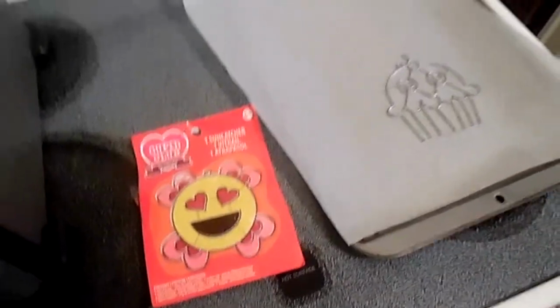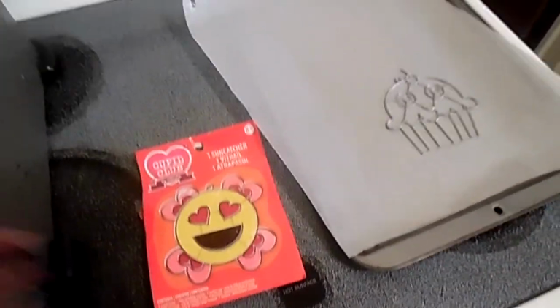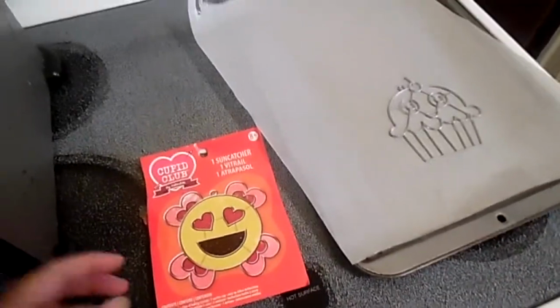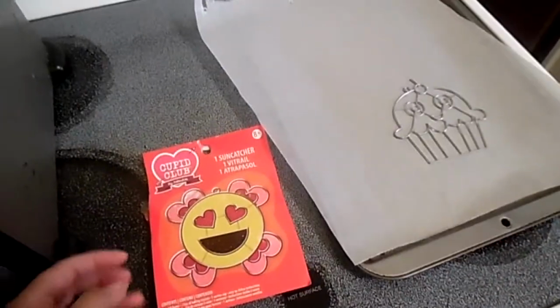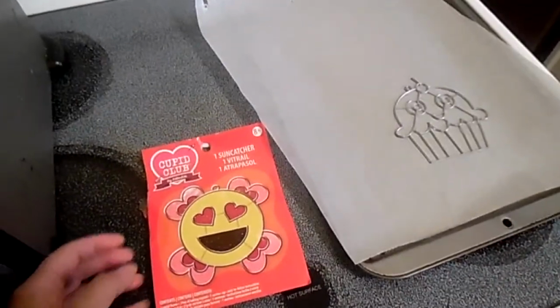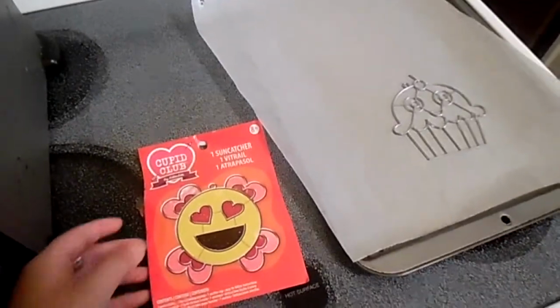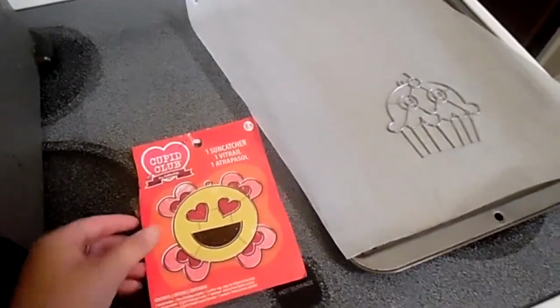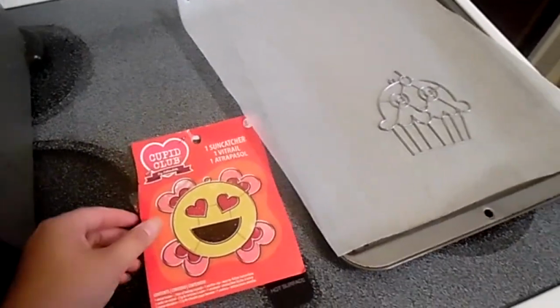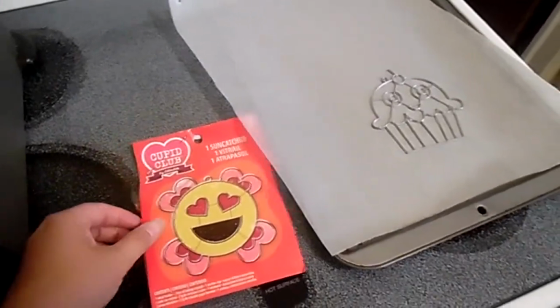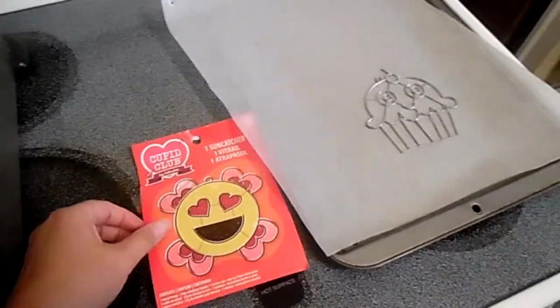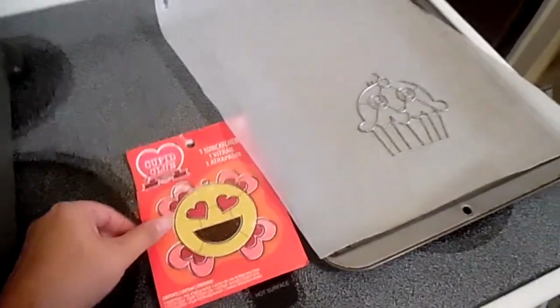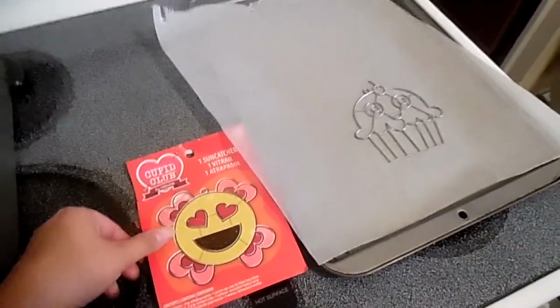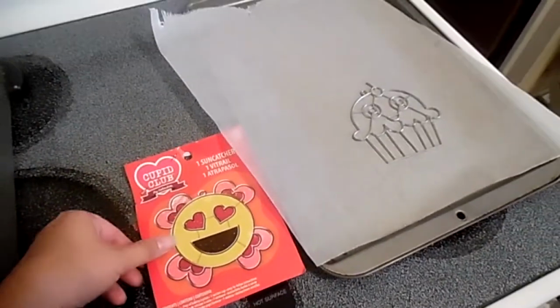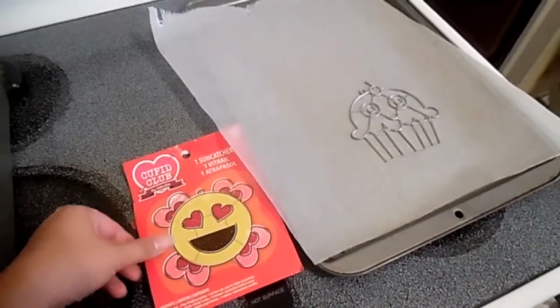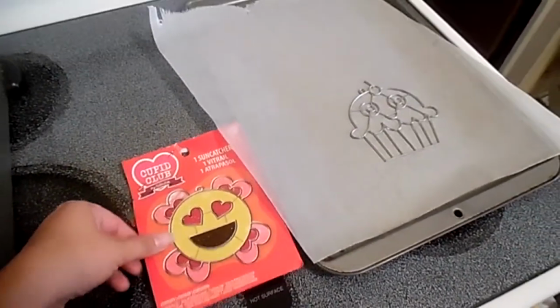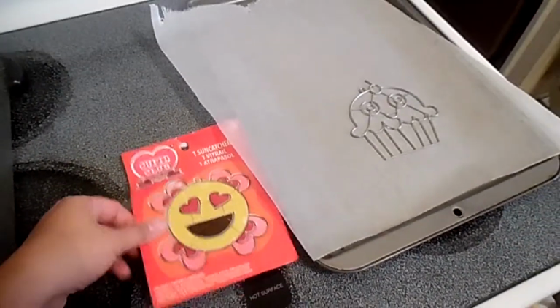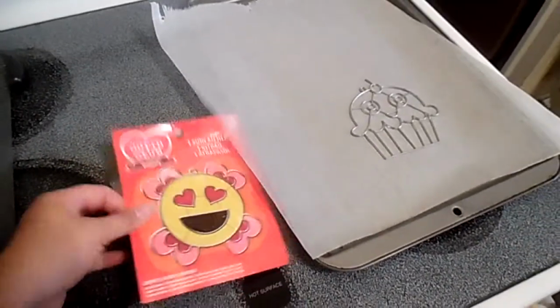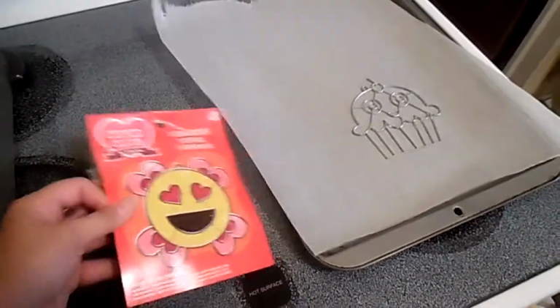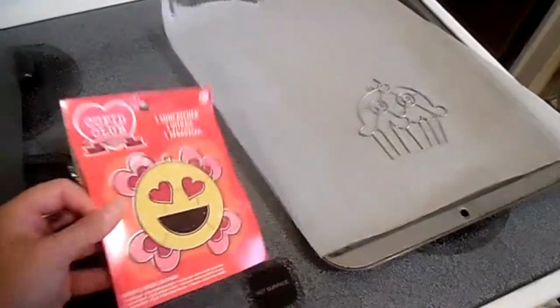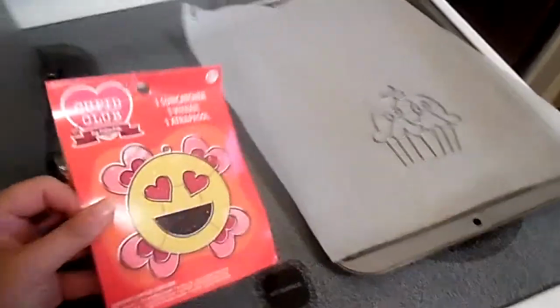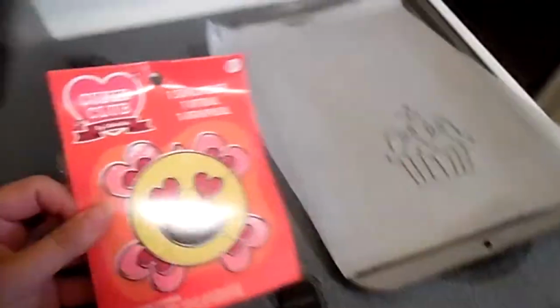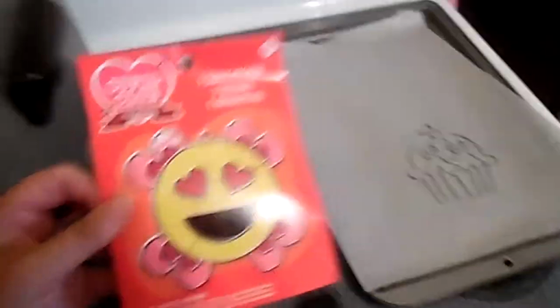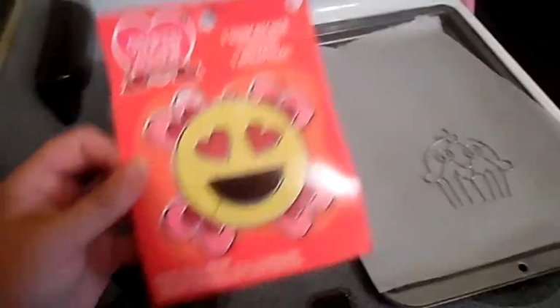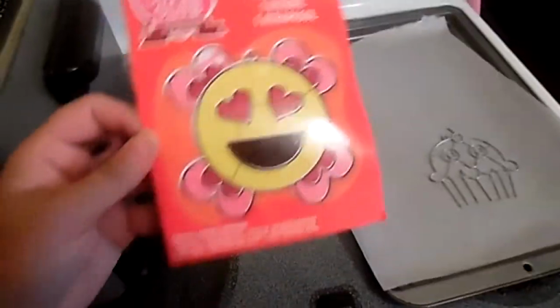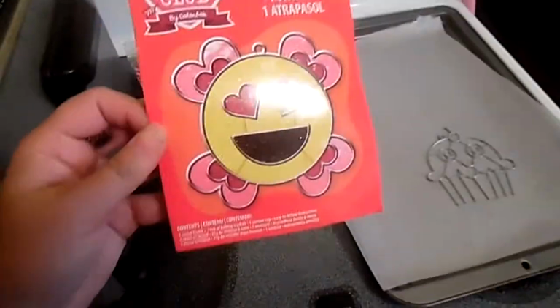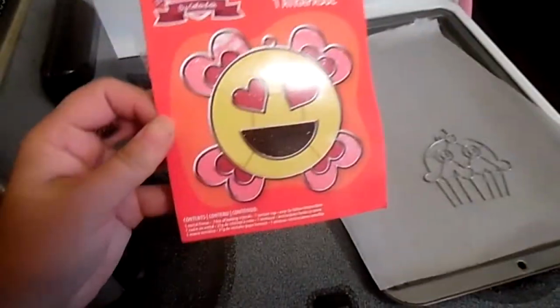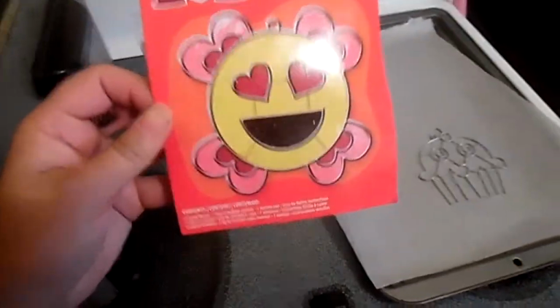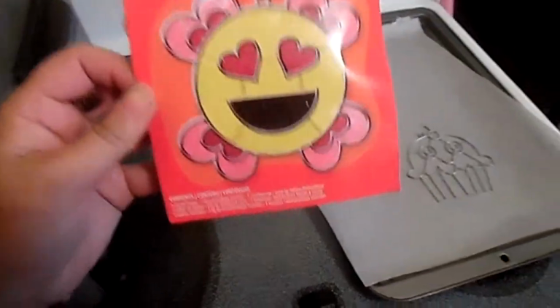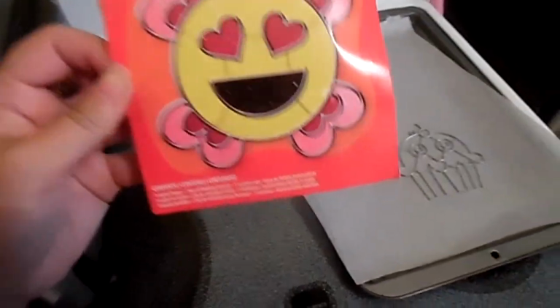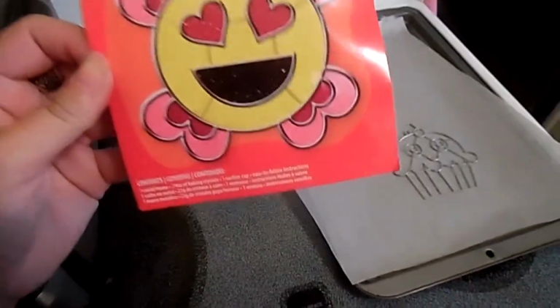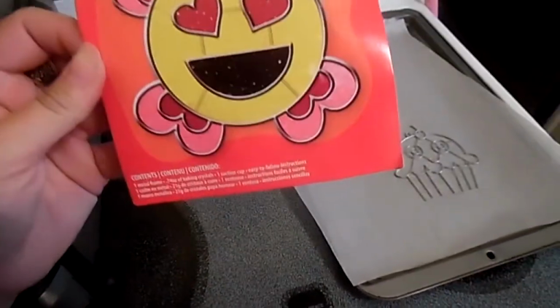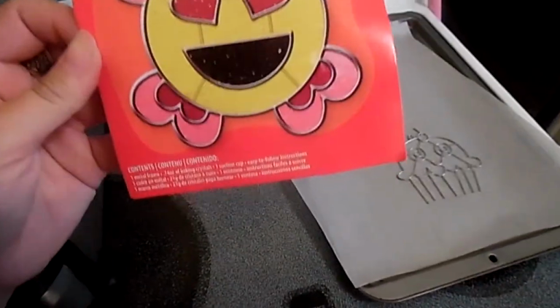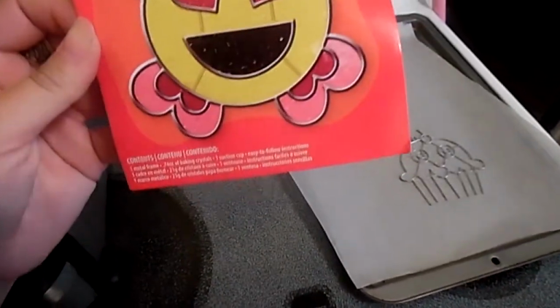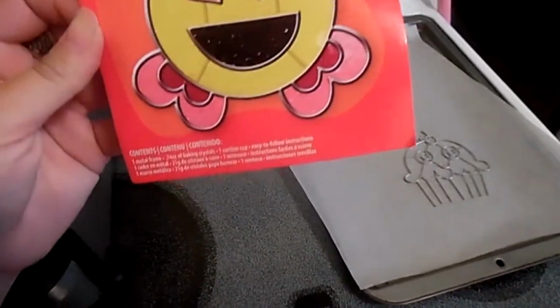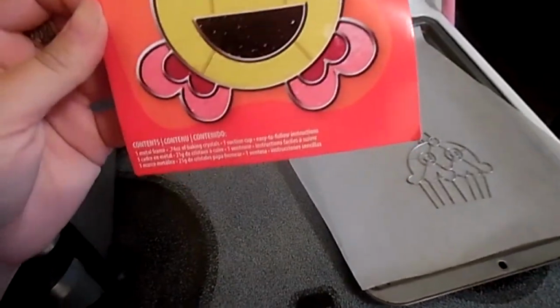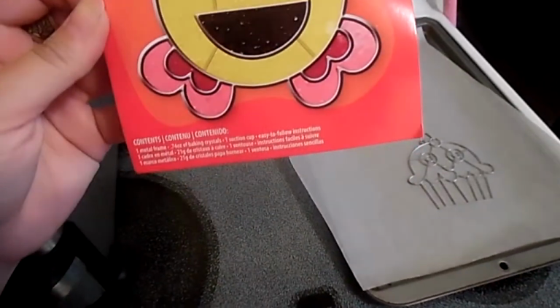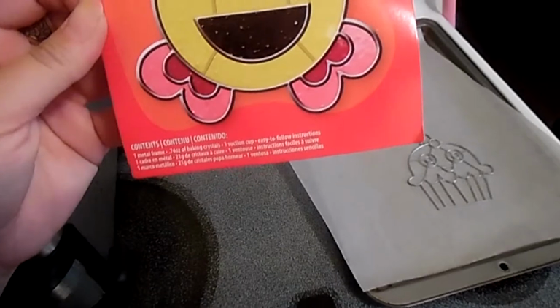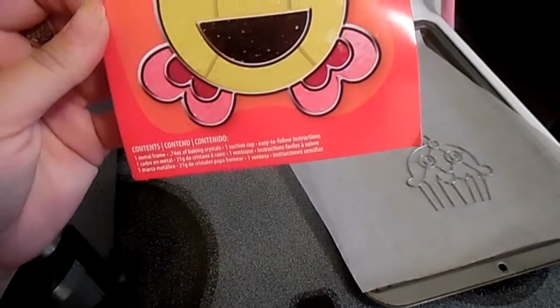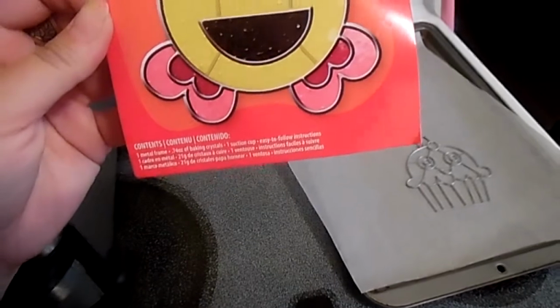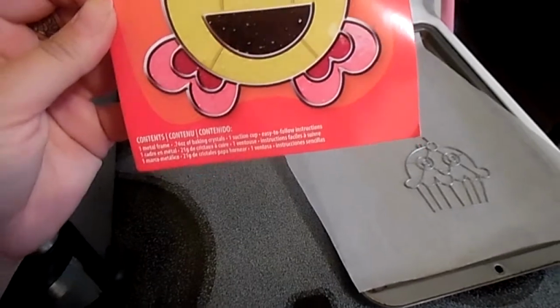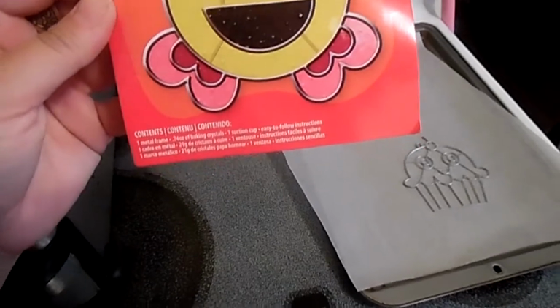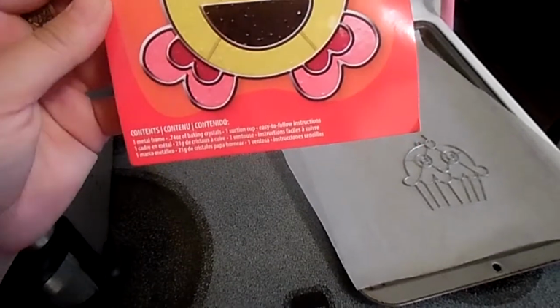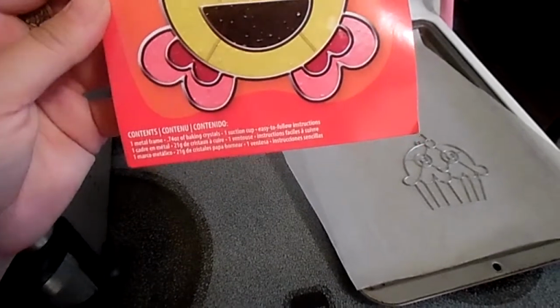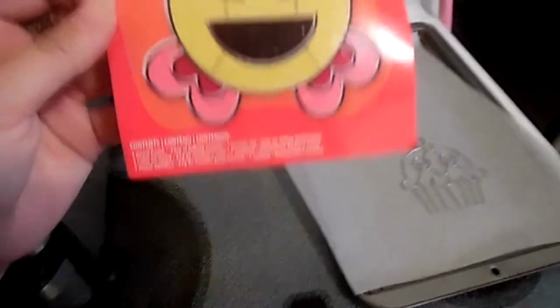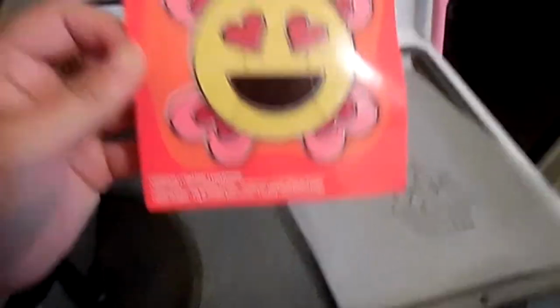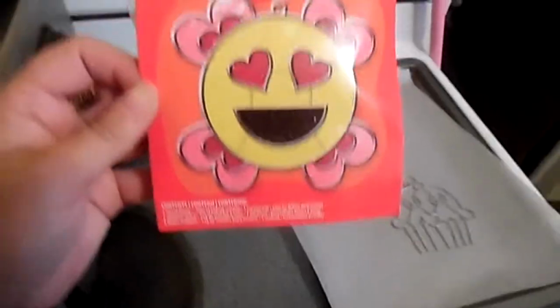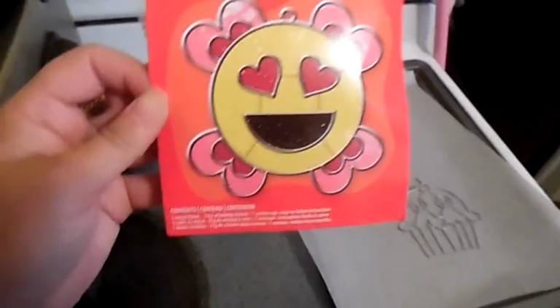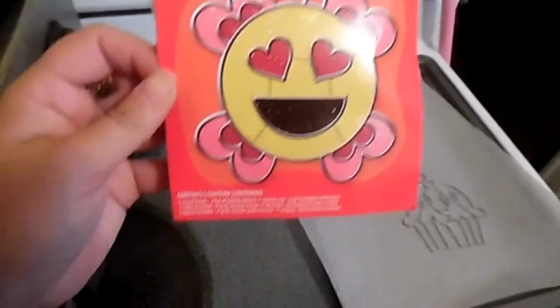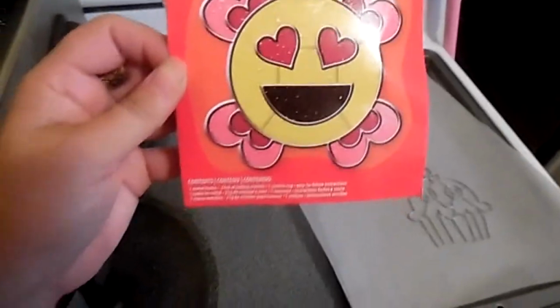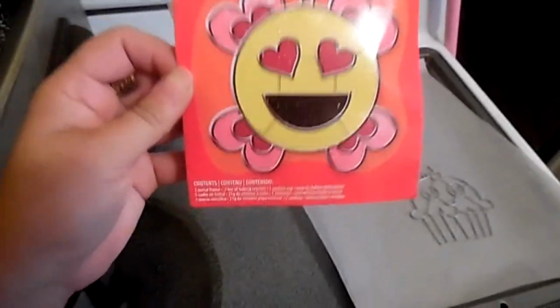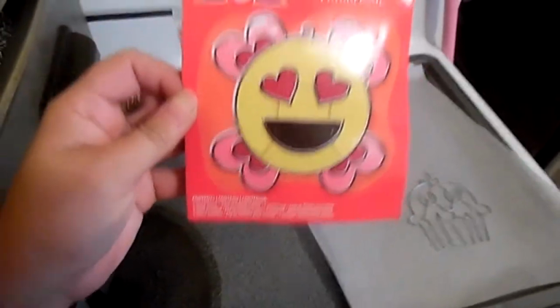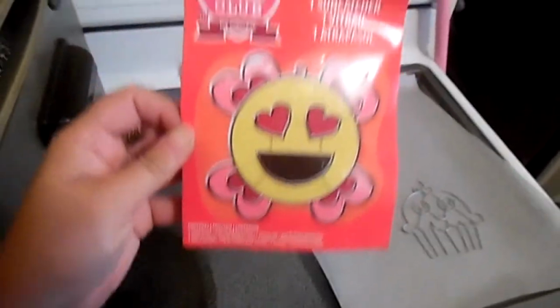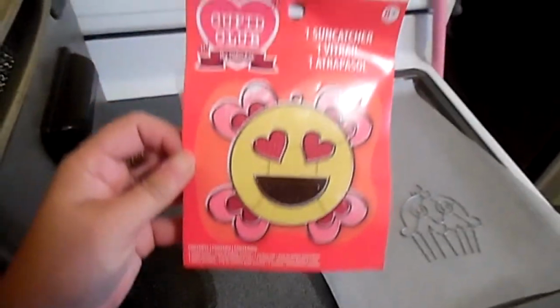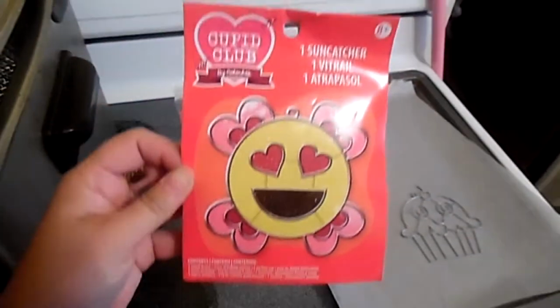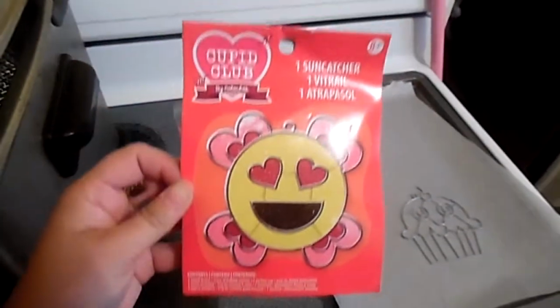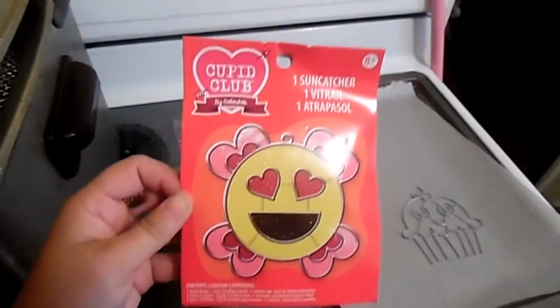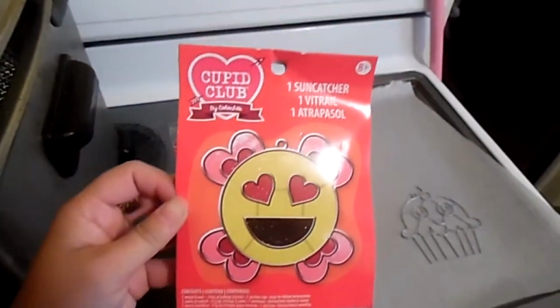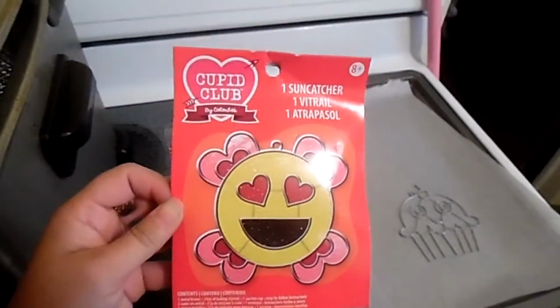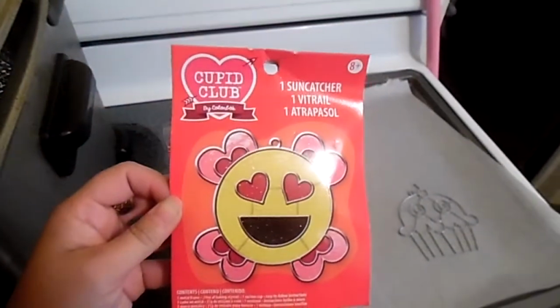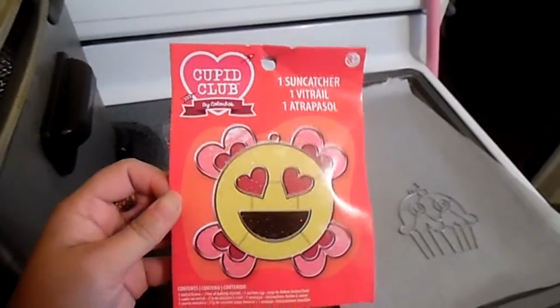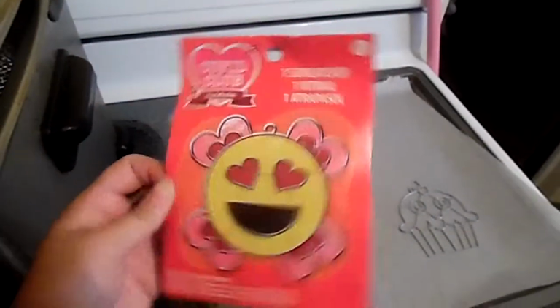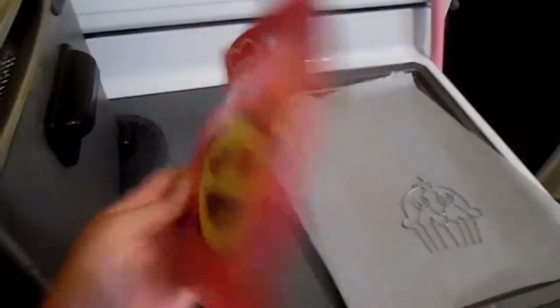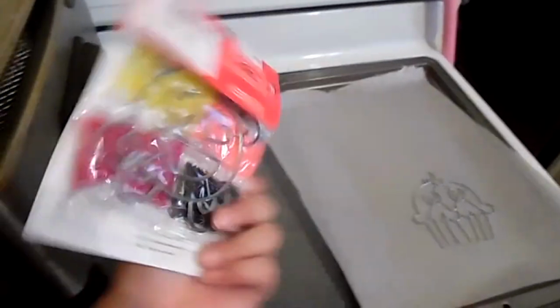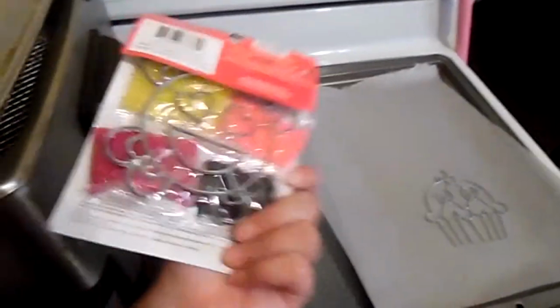Hey guys, Pixie here. Today we are going to make a couple of these sun catchers.